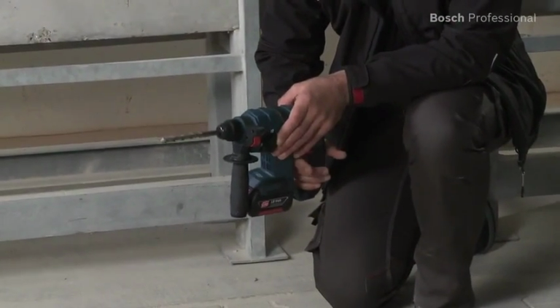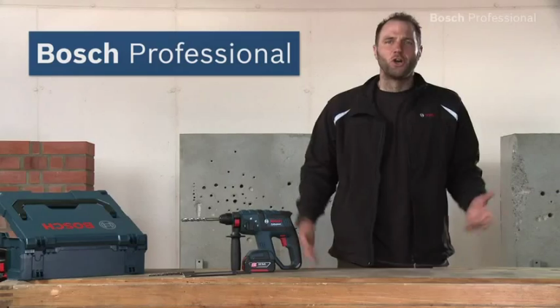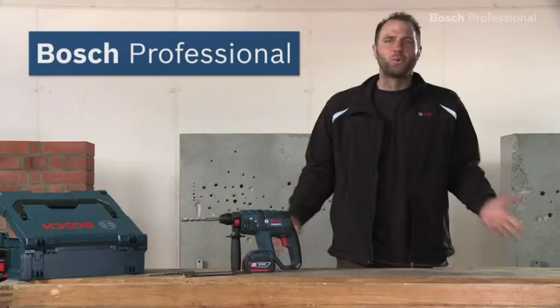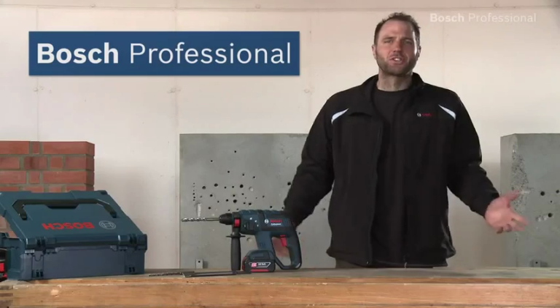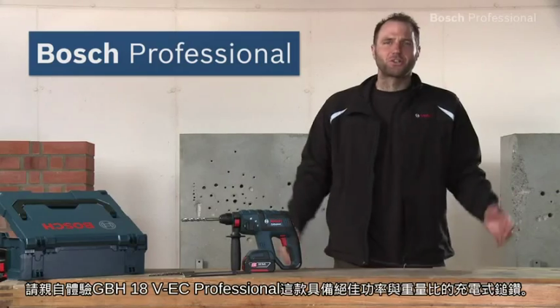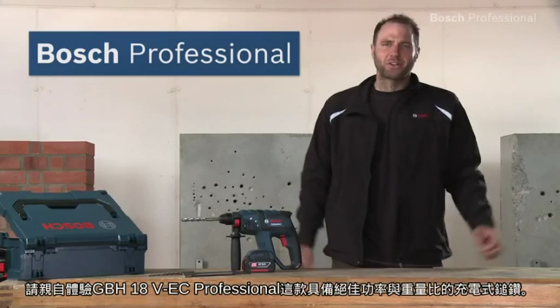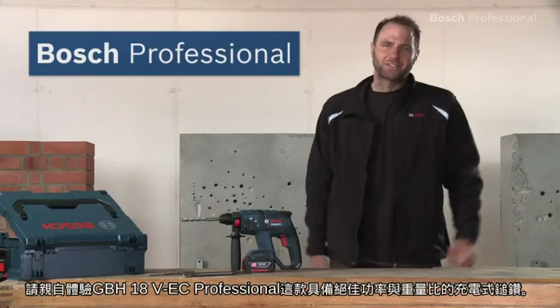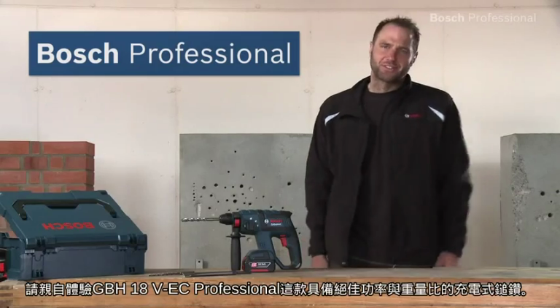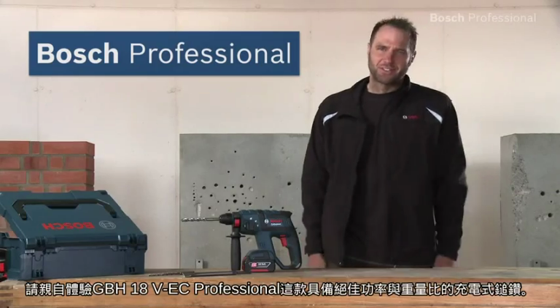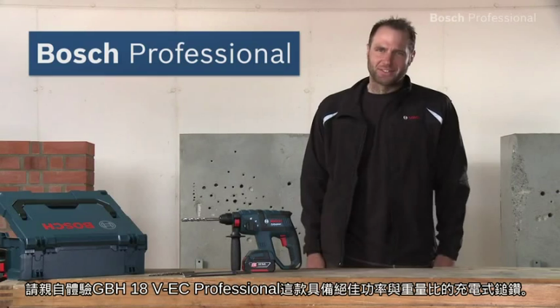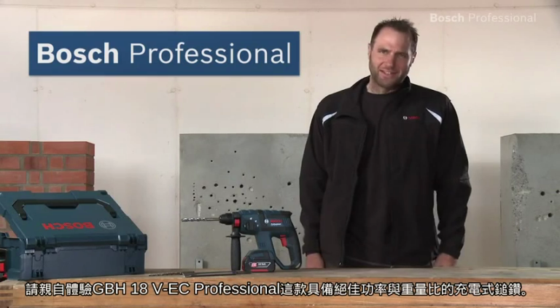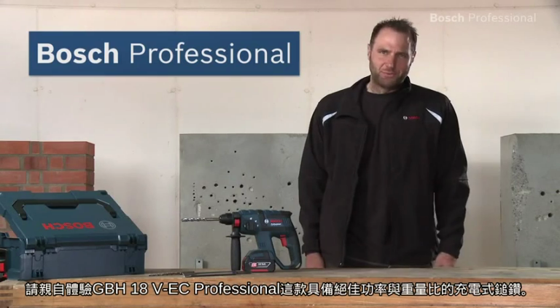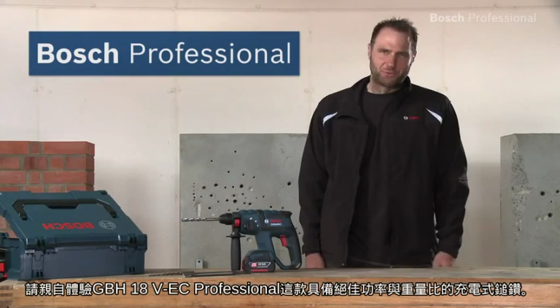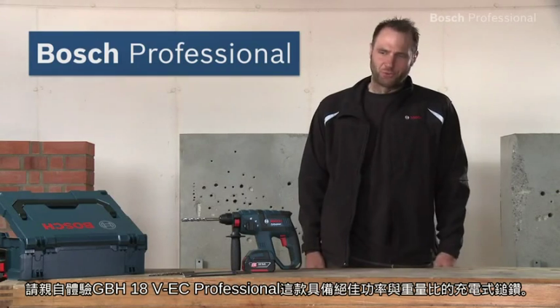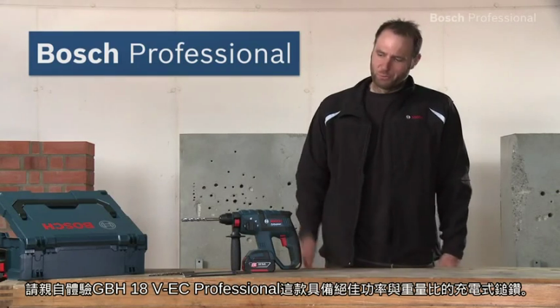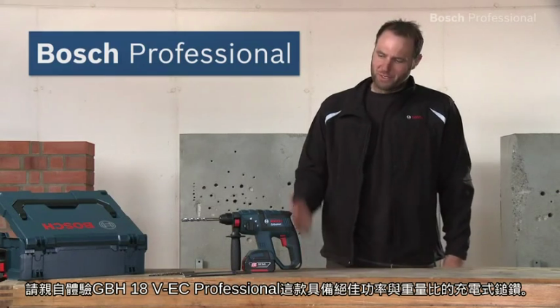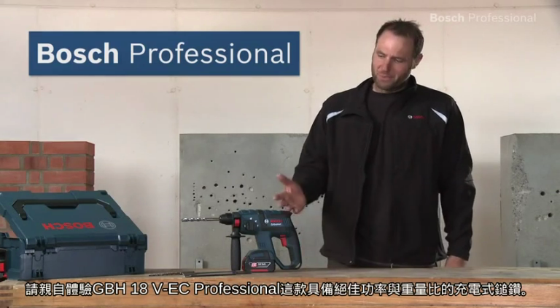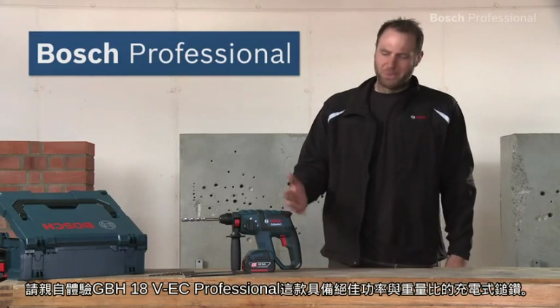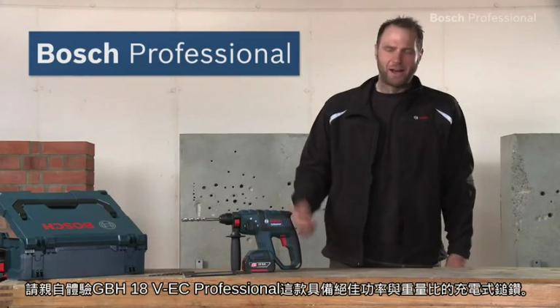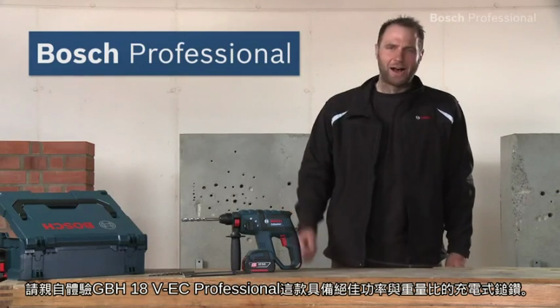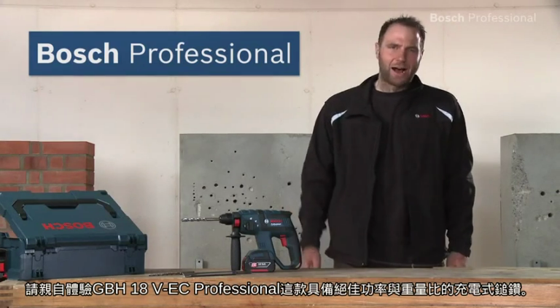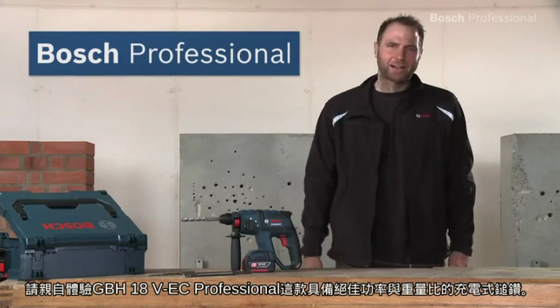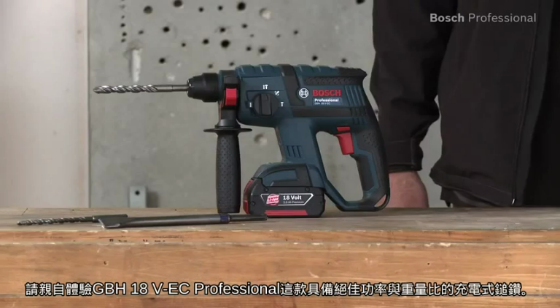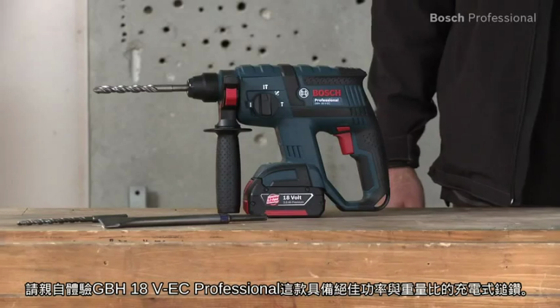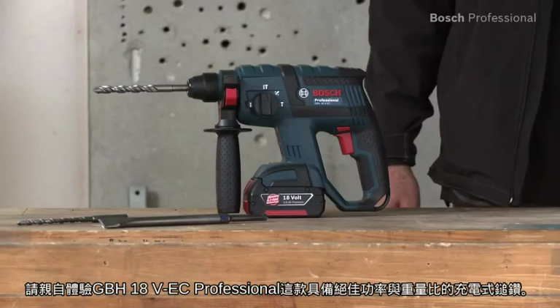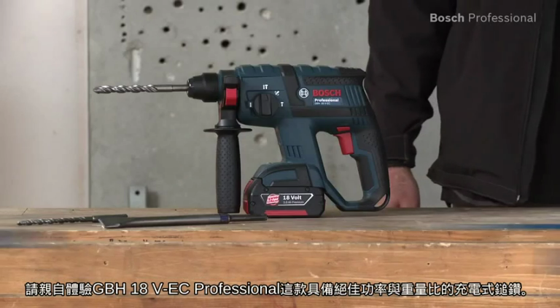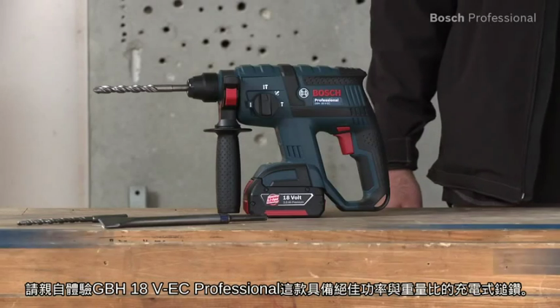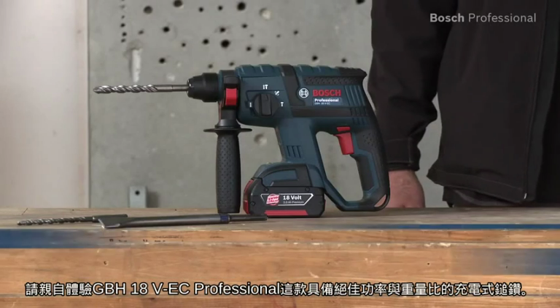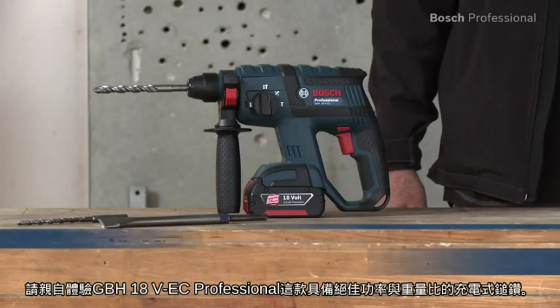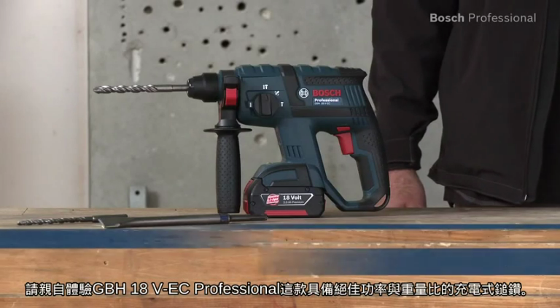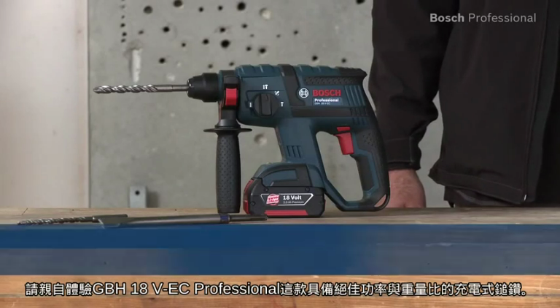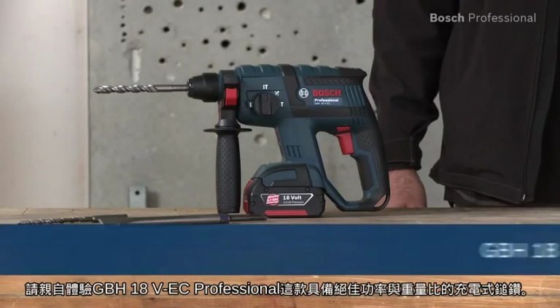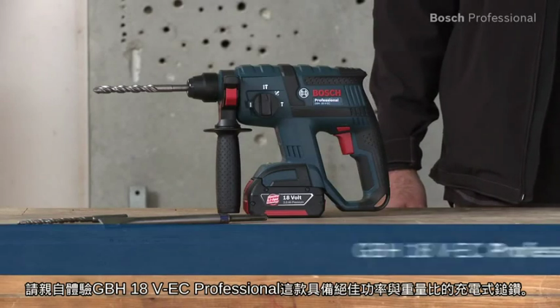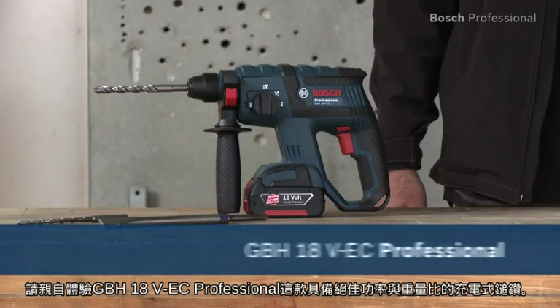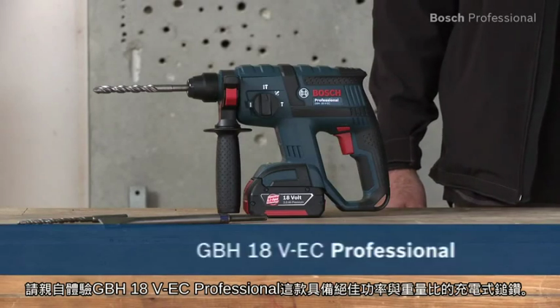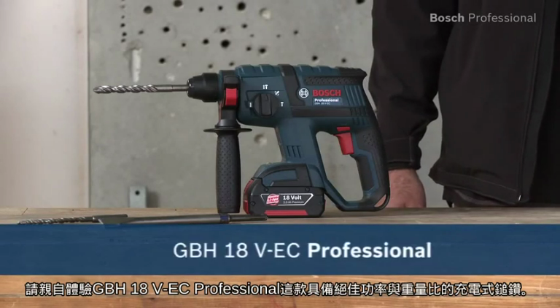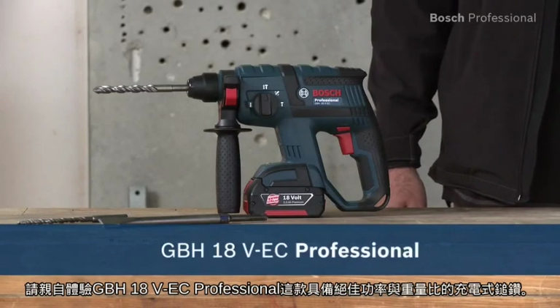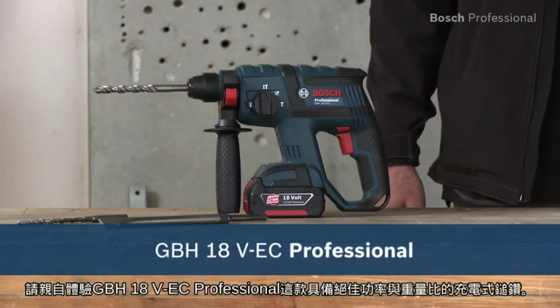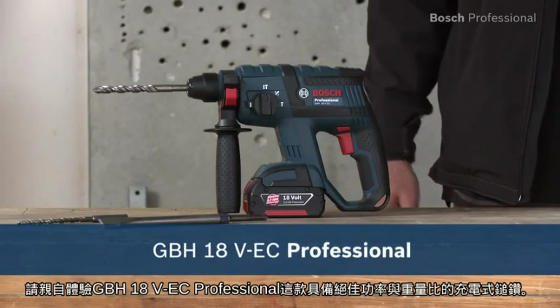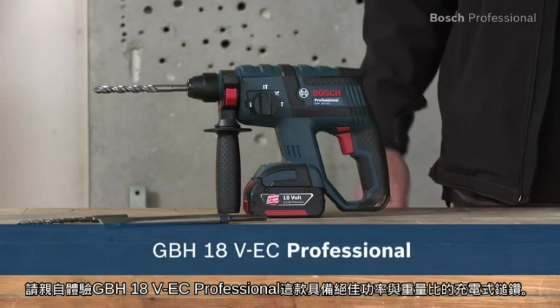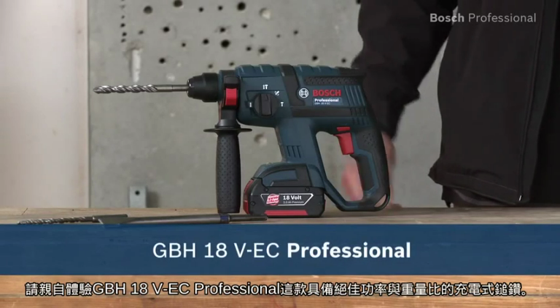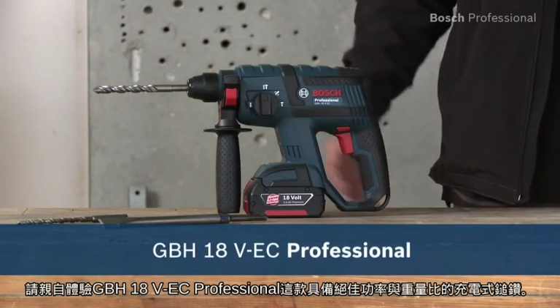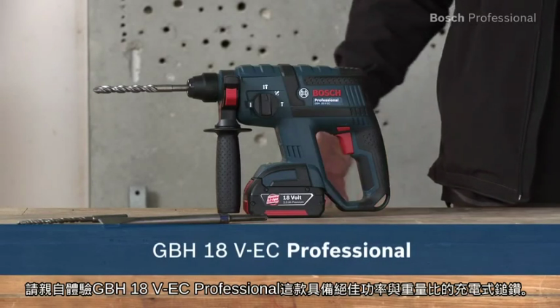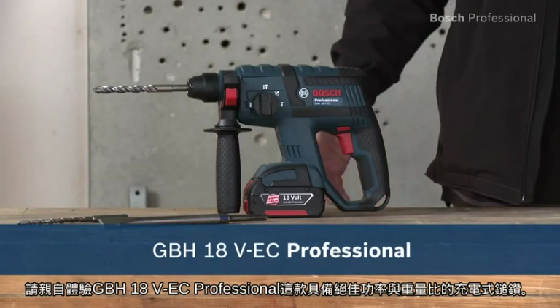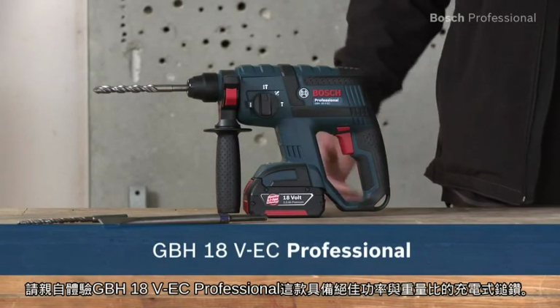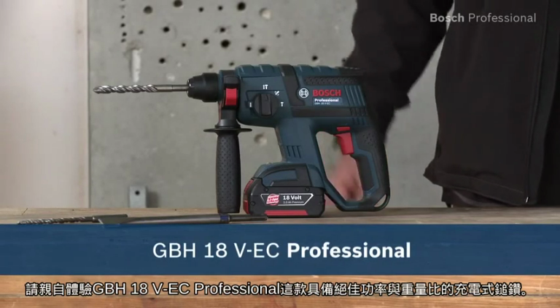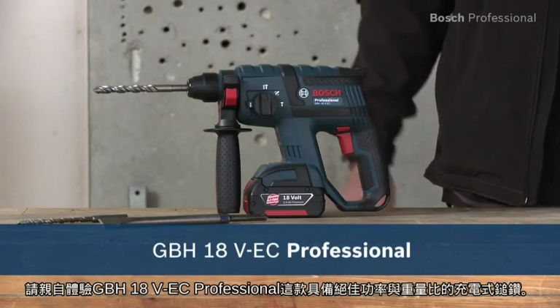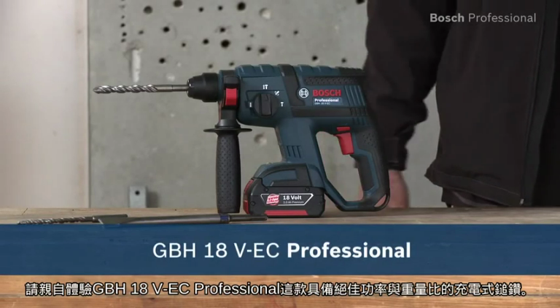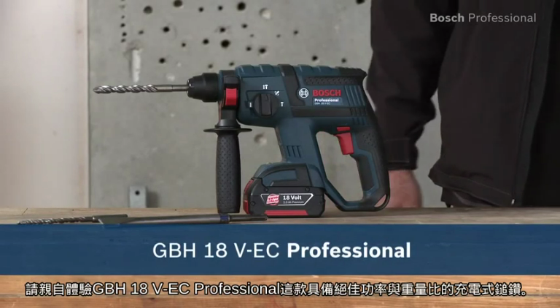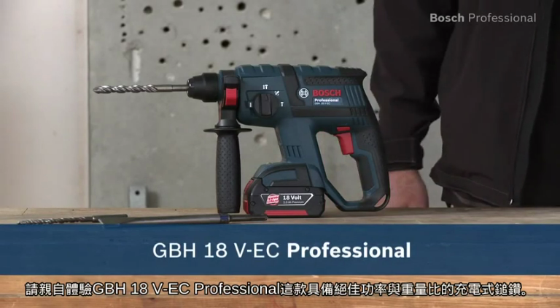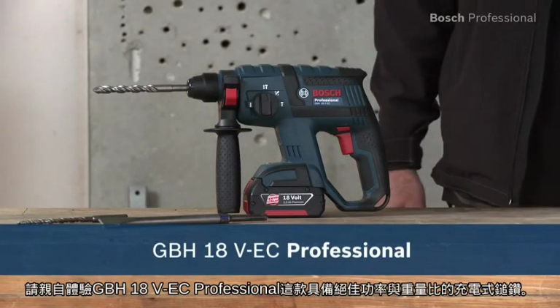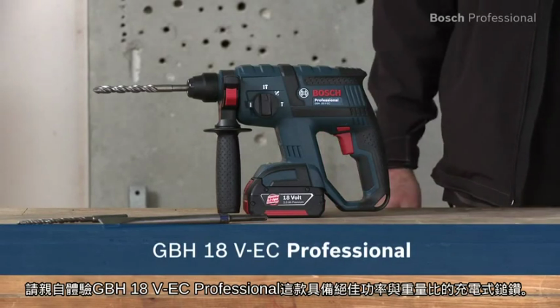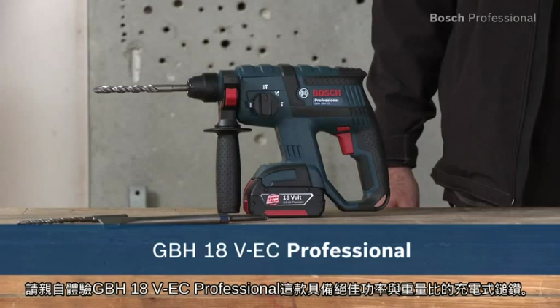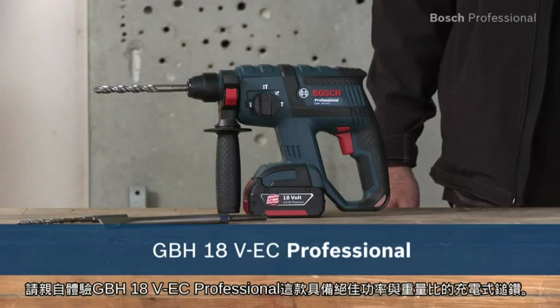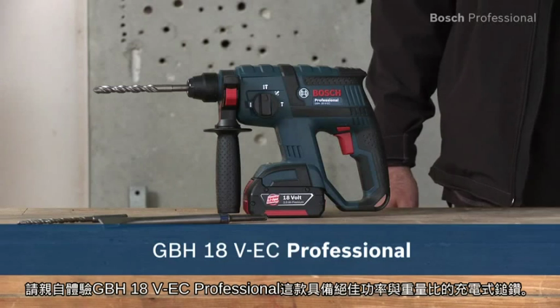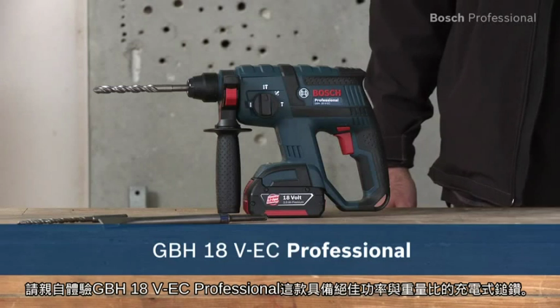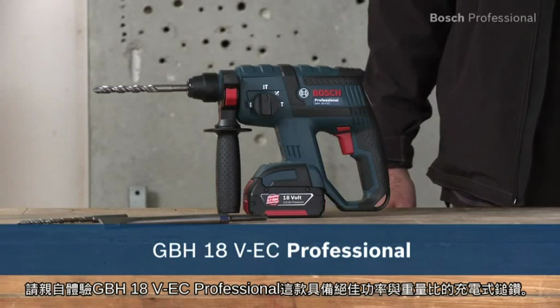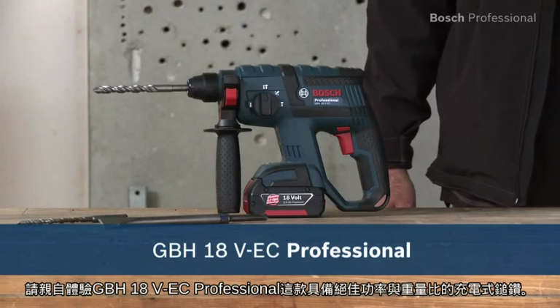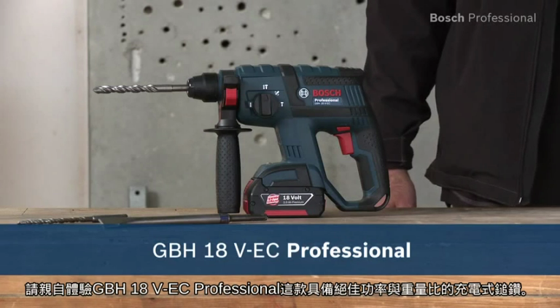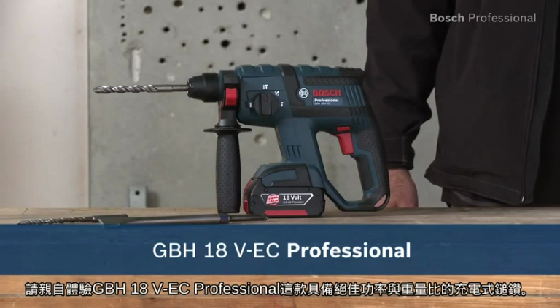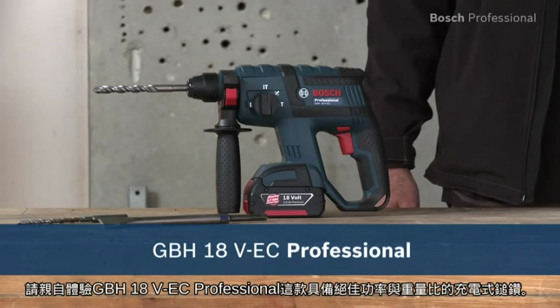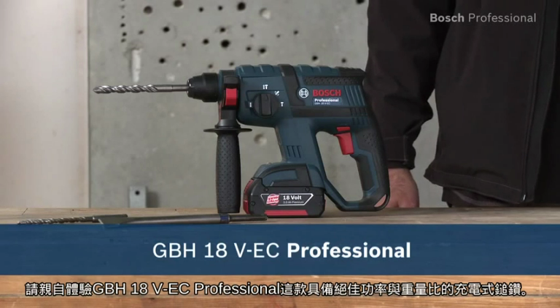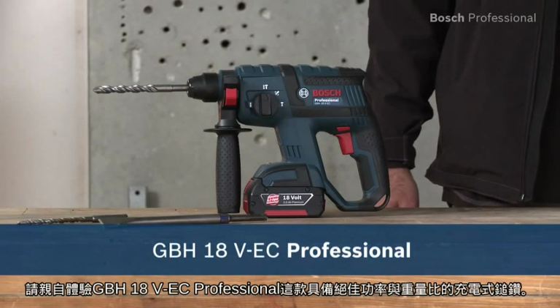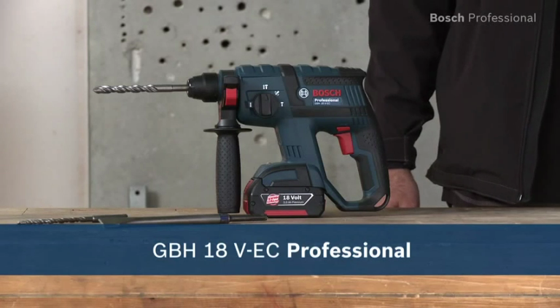Experience for yourself the GBH18VEC Professional — the unsurpassed combination of power and weight.